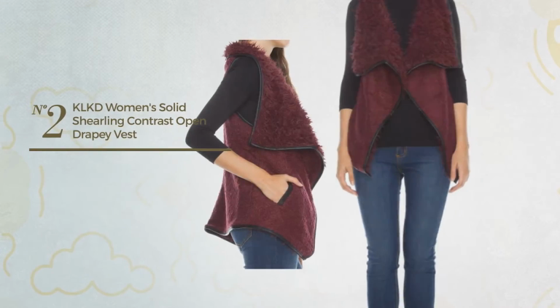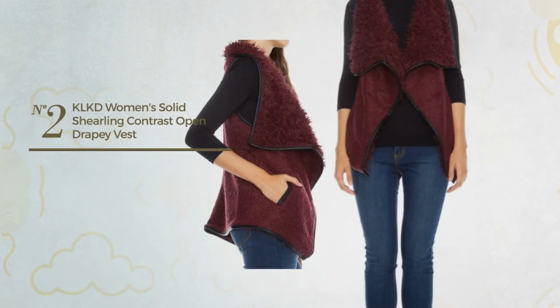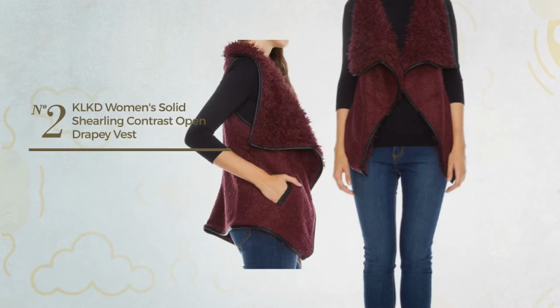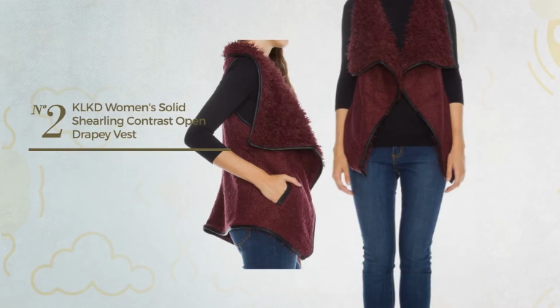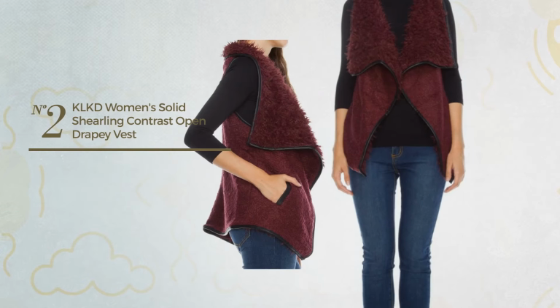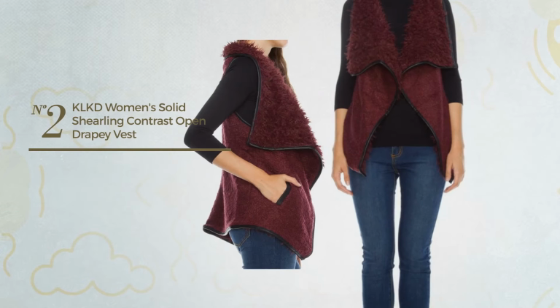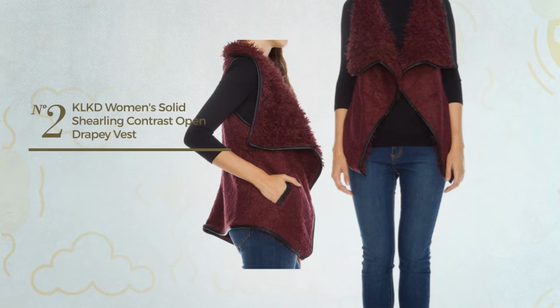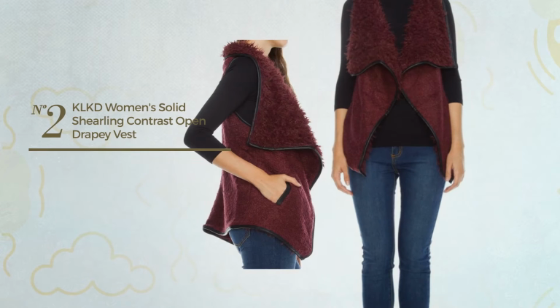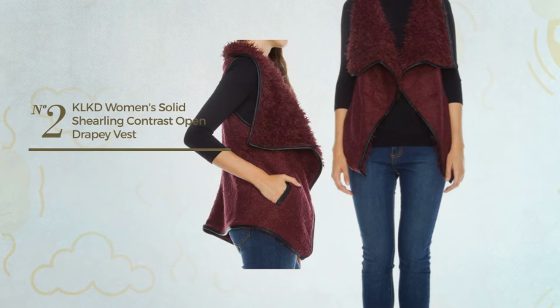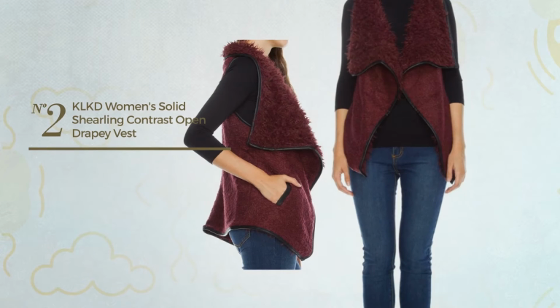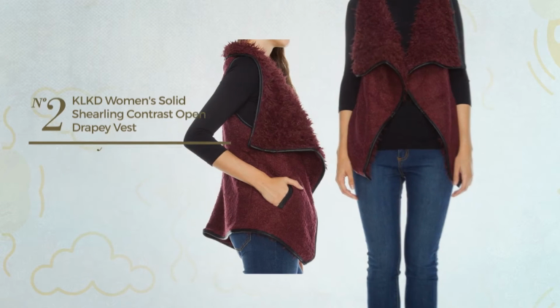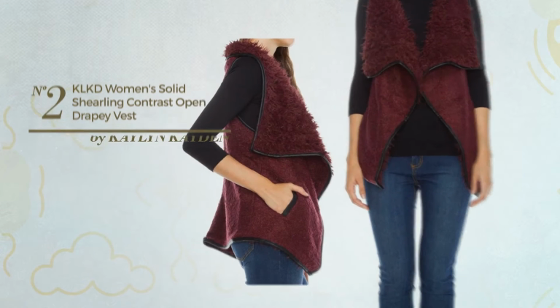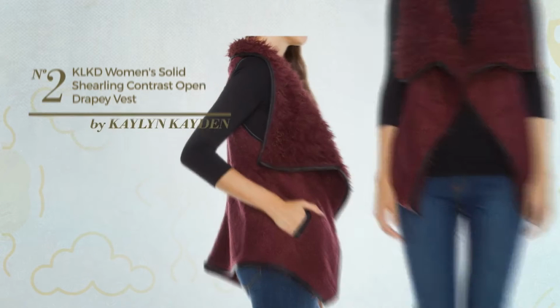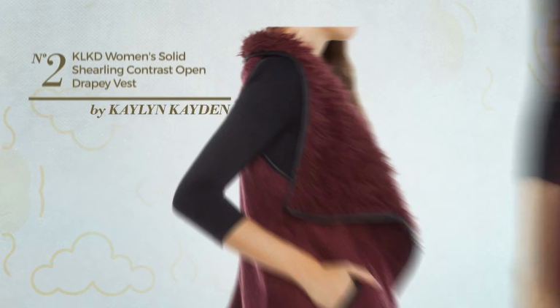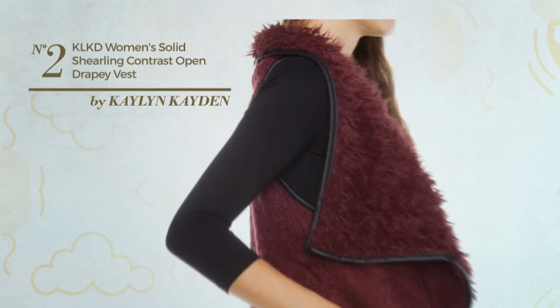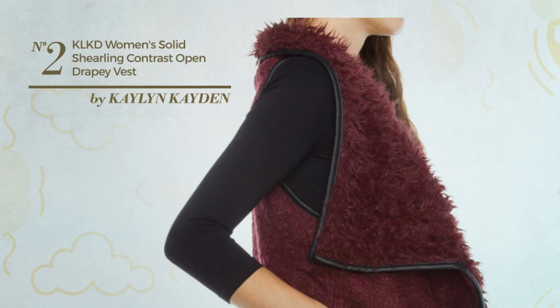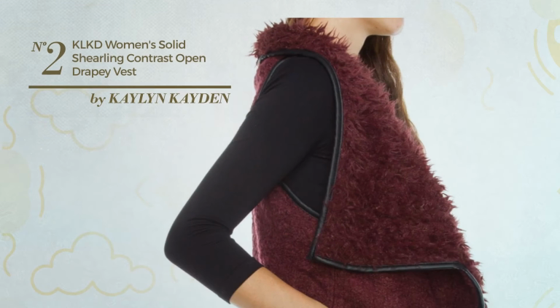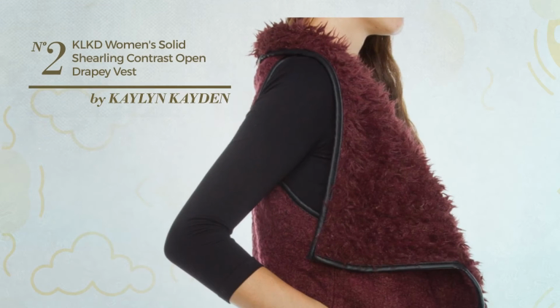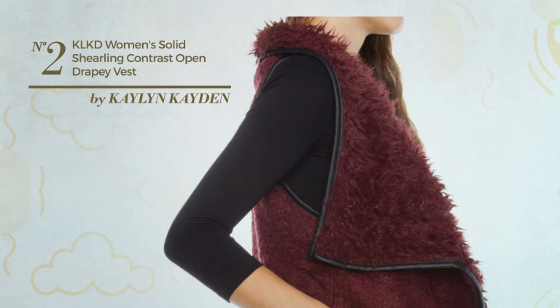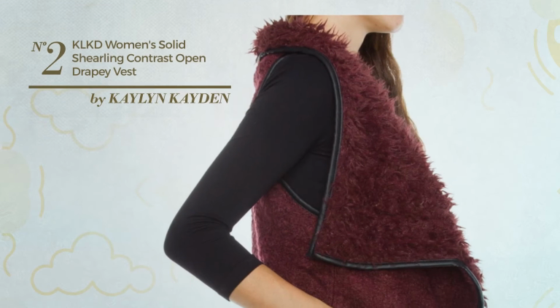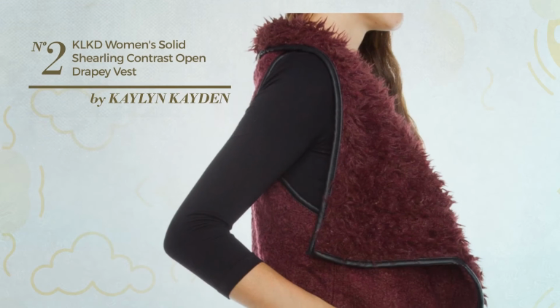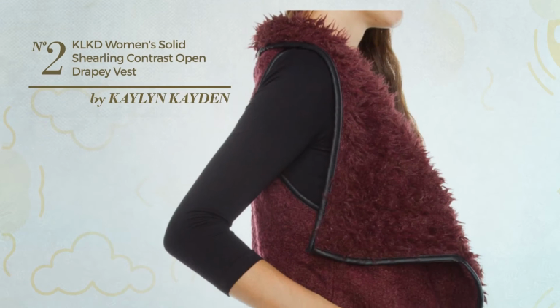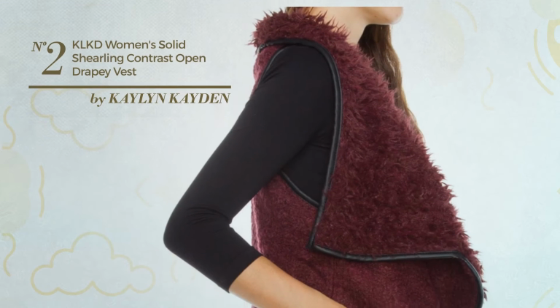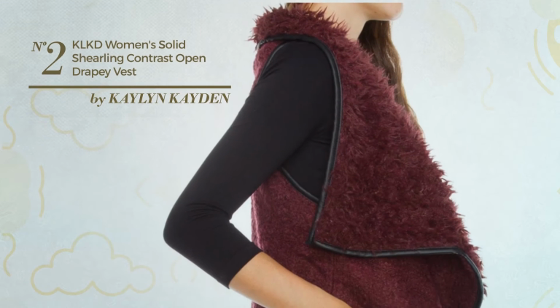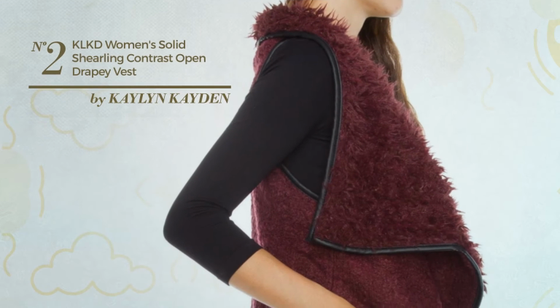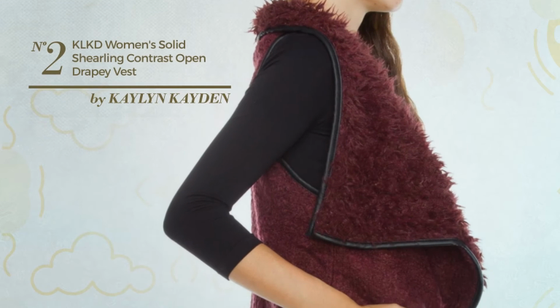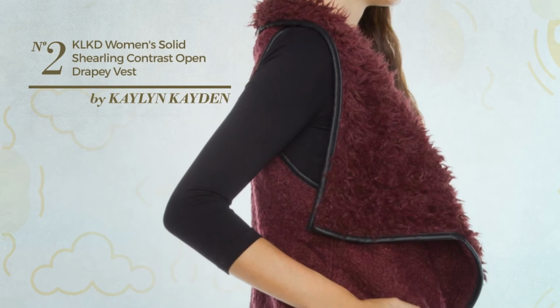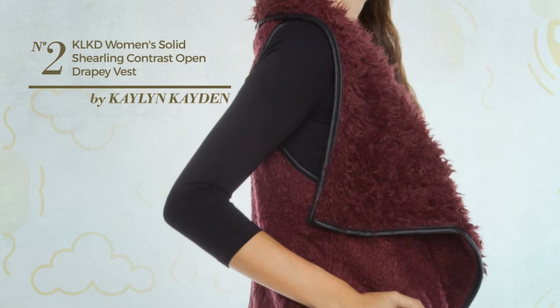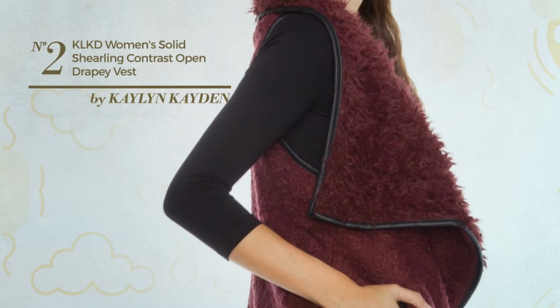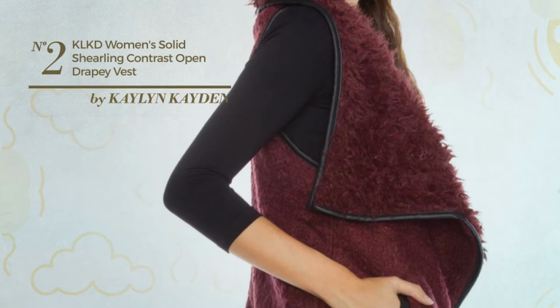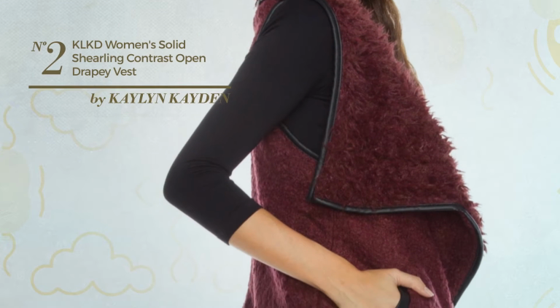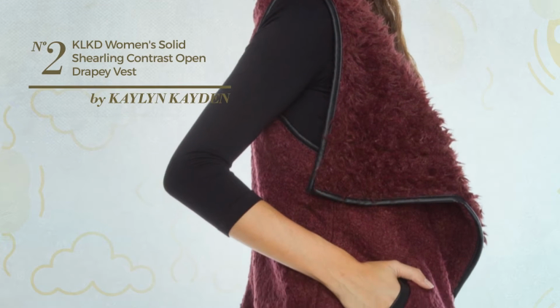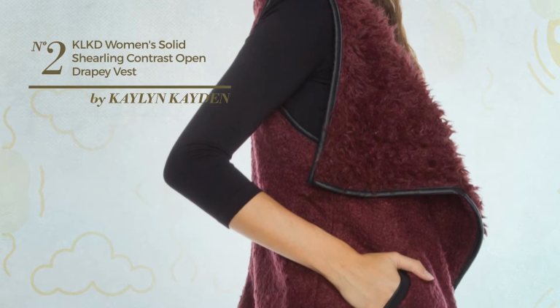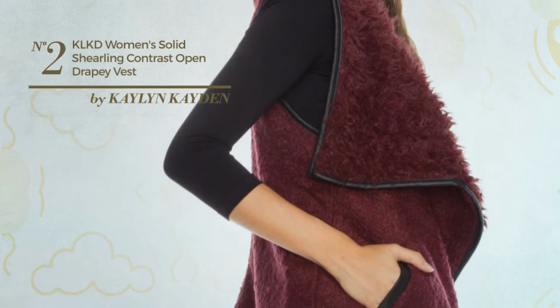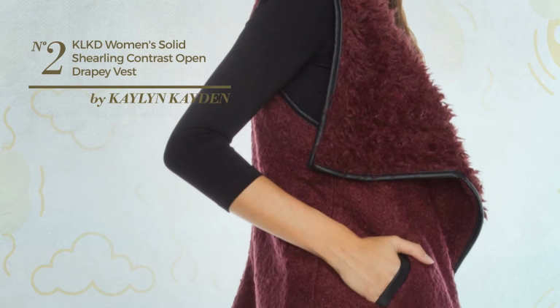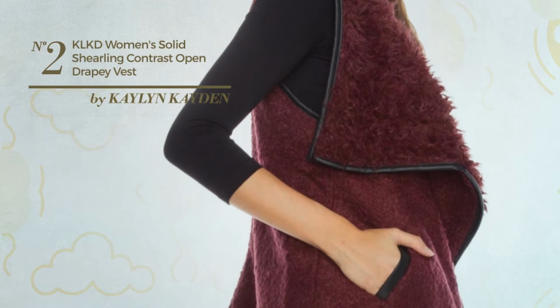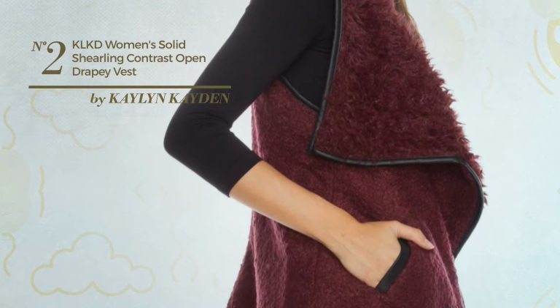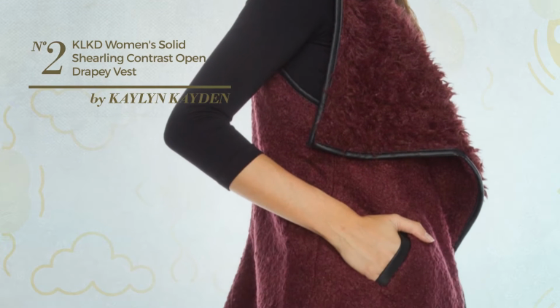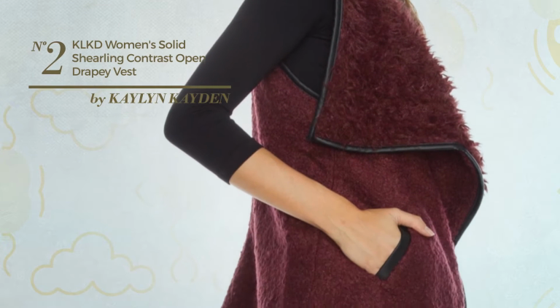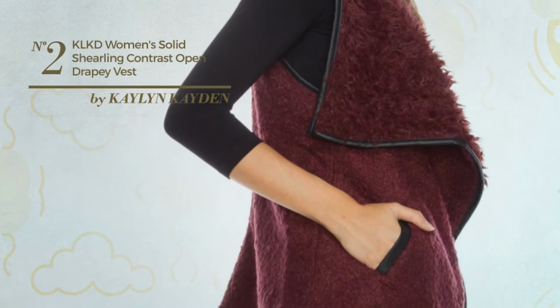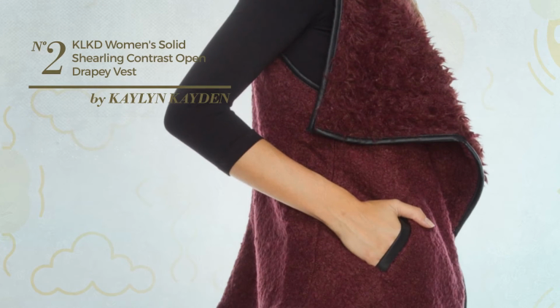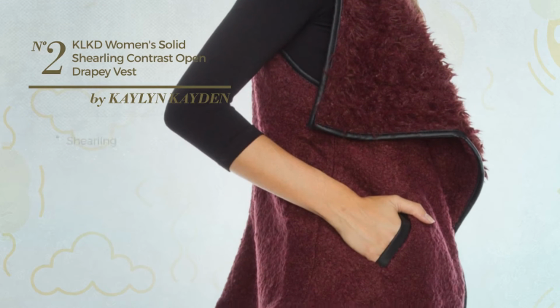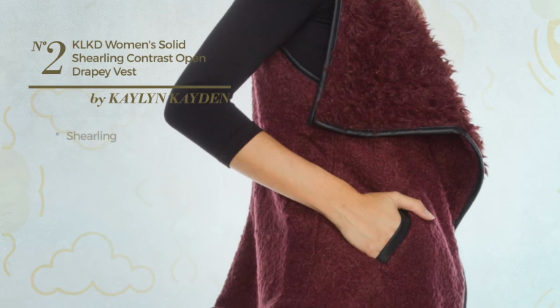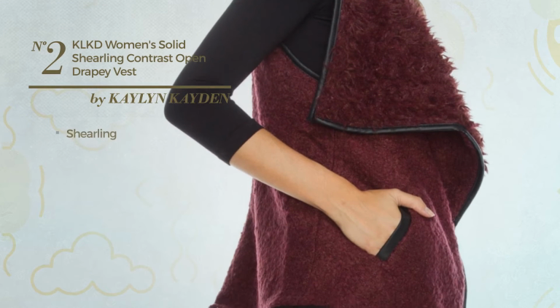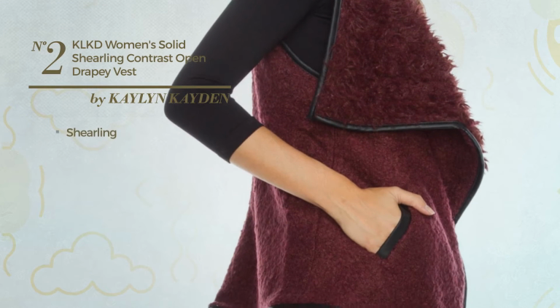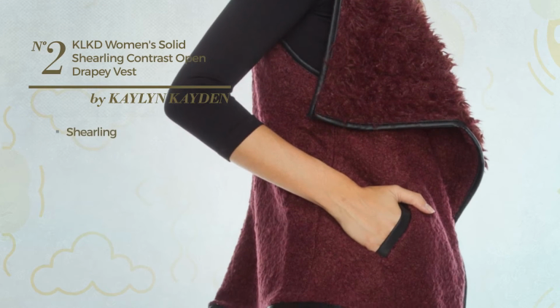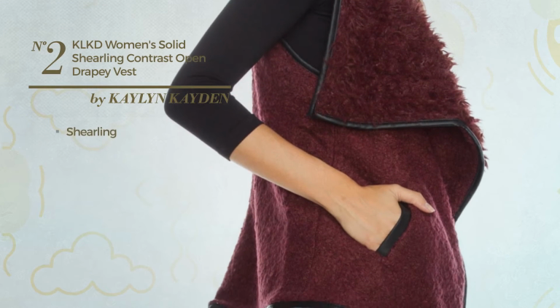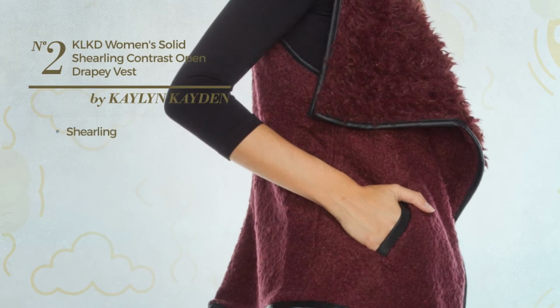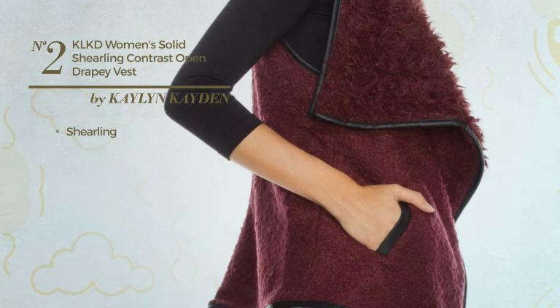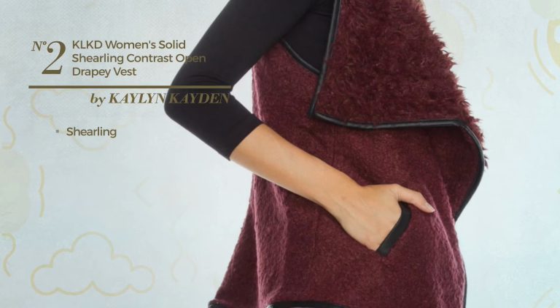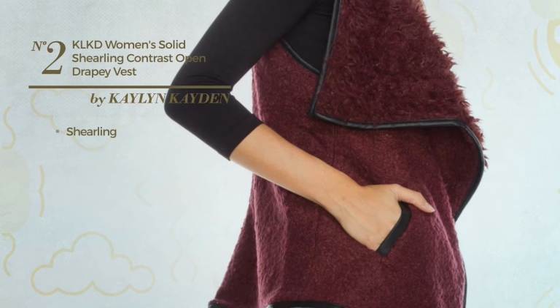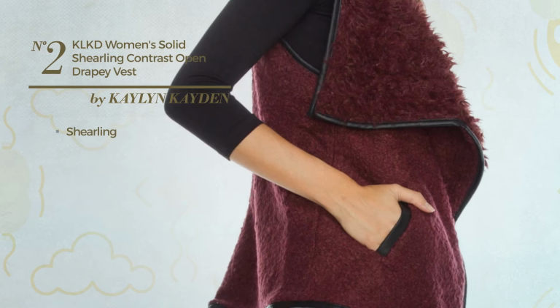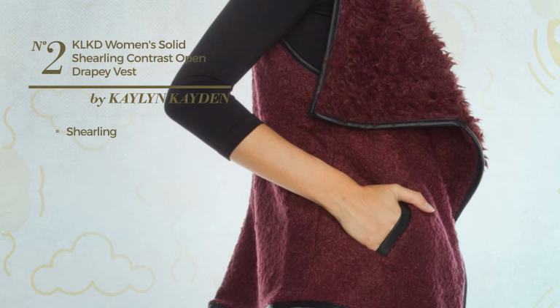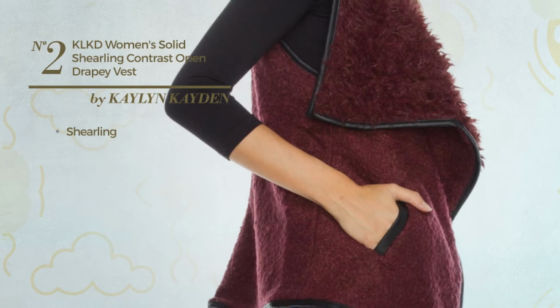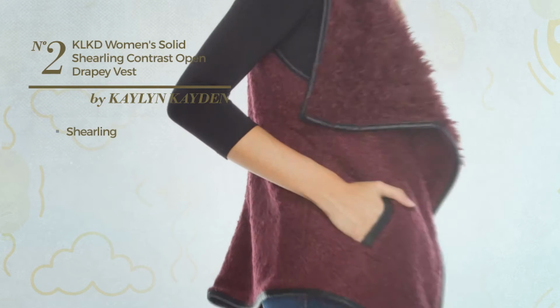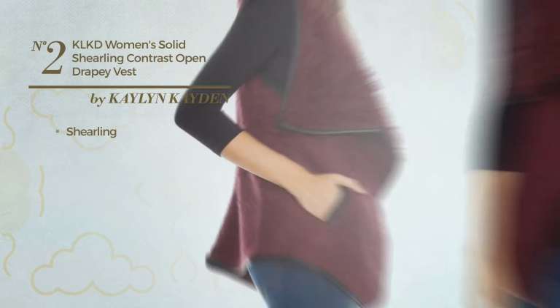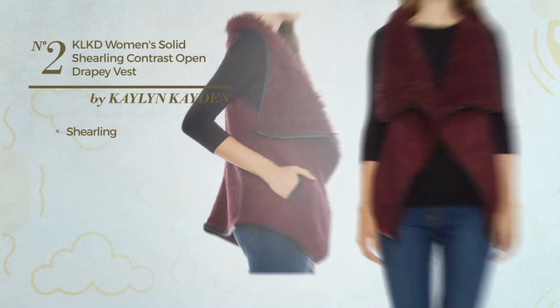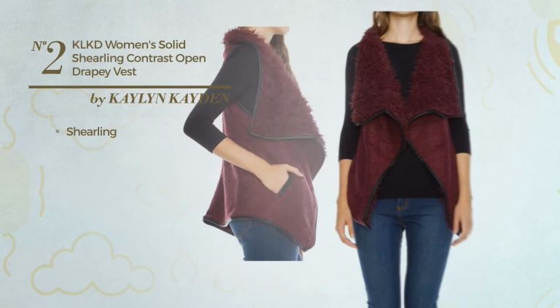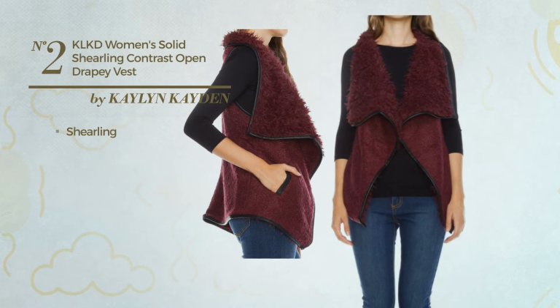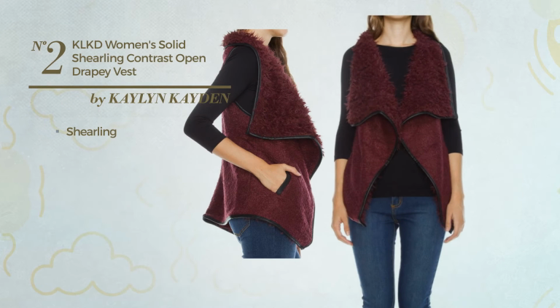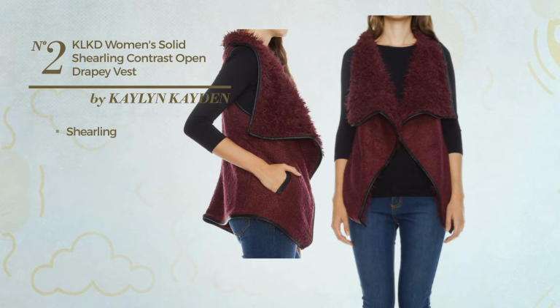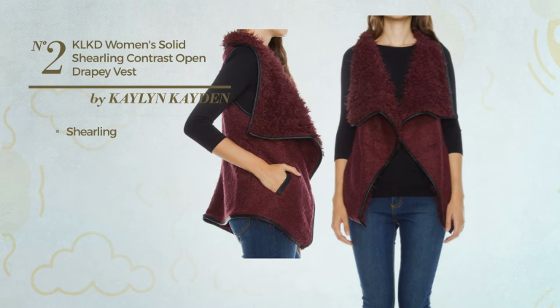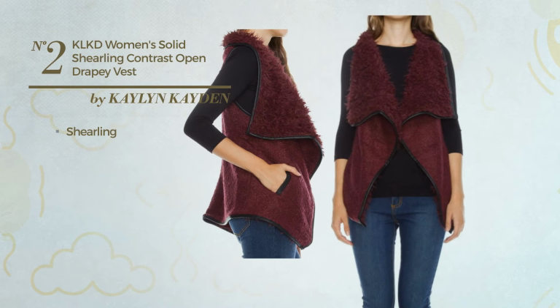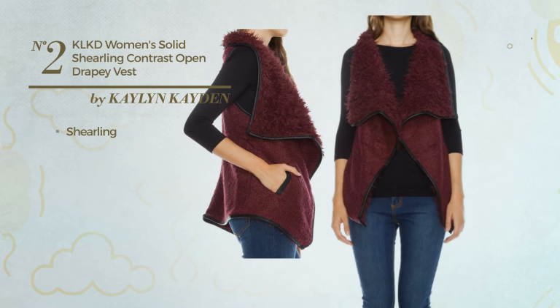Number two: featuring a contrast design, produced with body warming shearling, available in four colors.